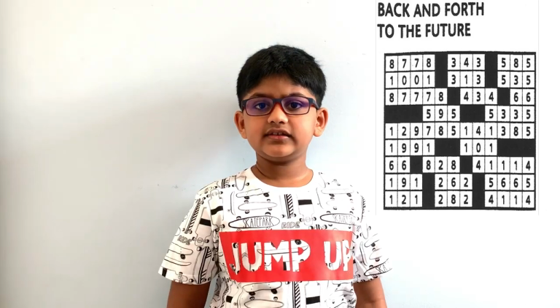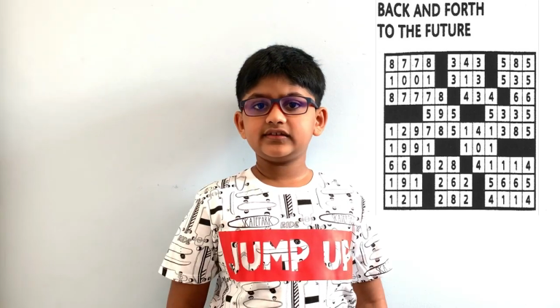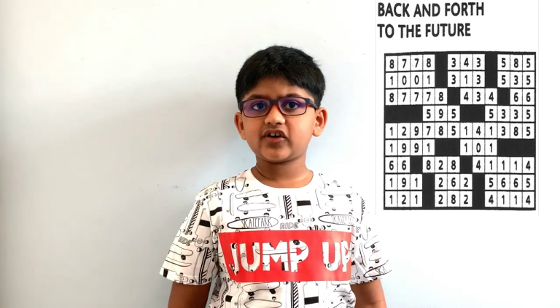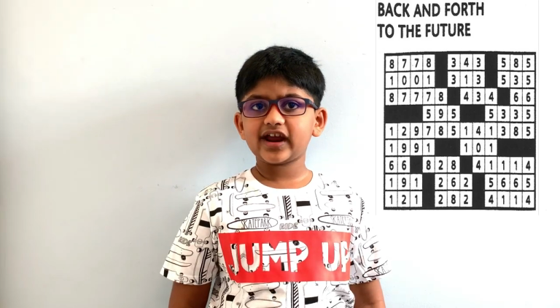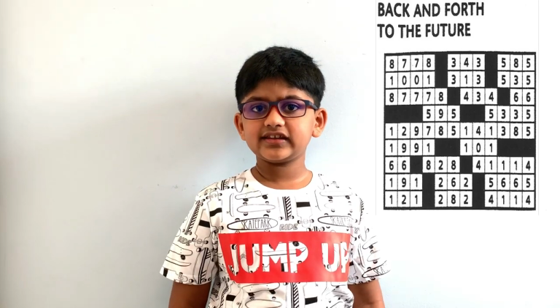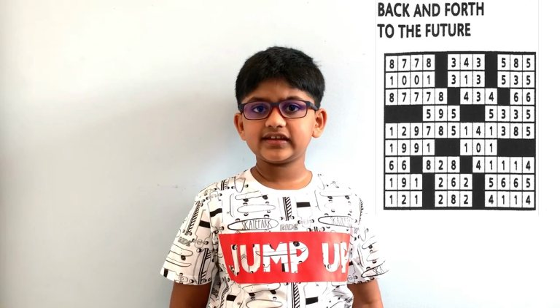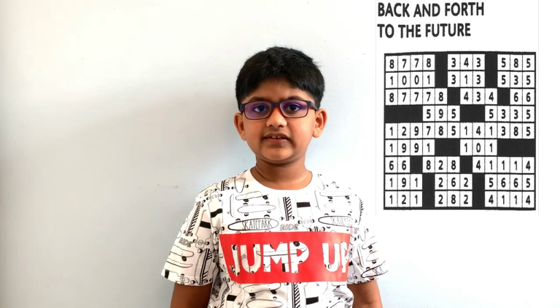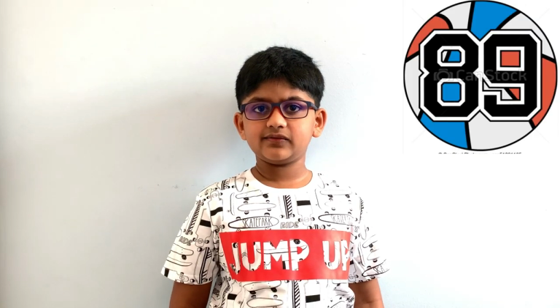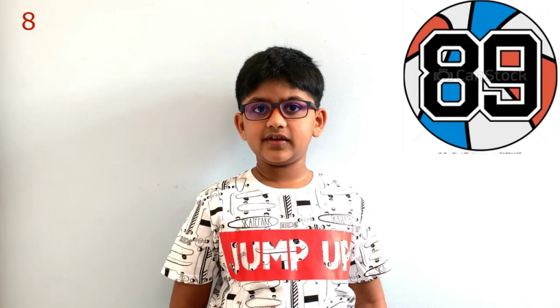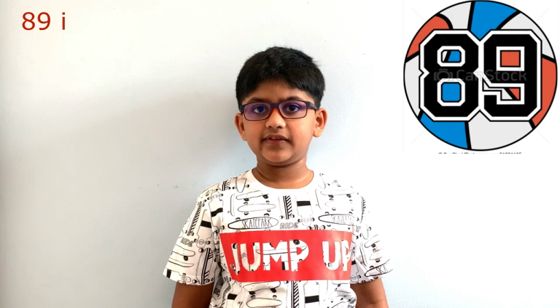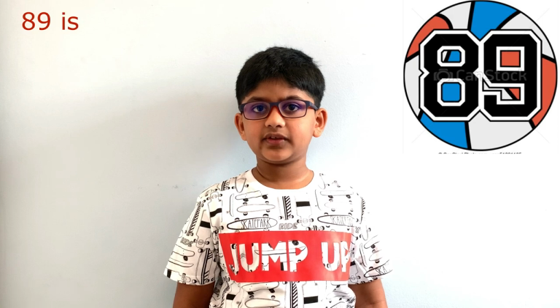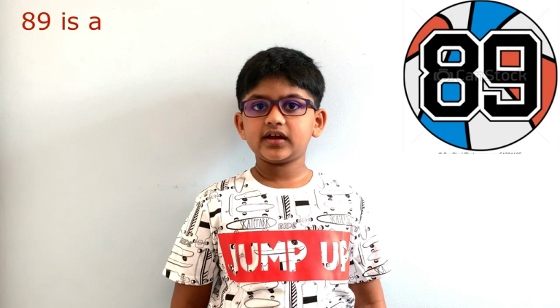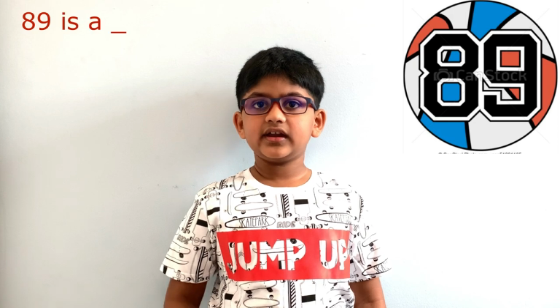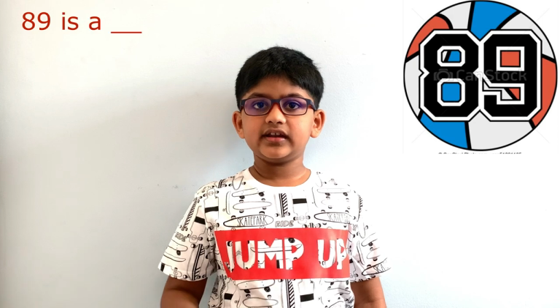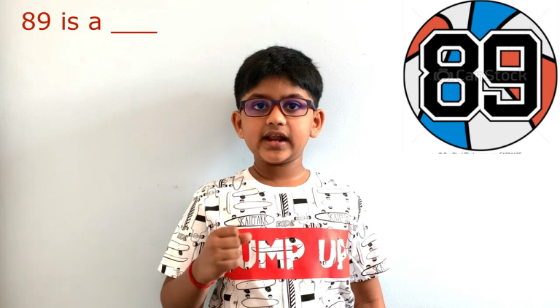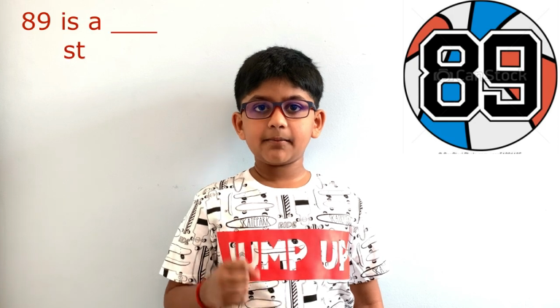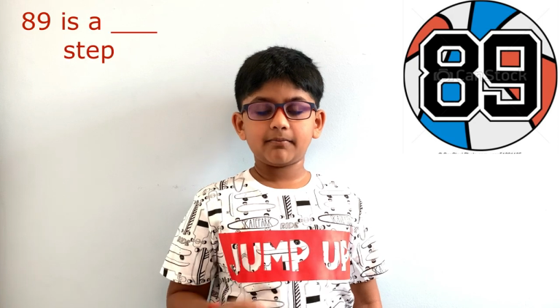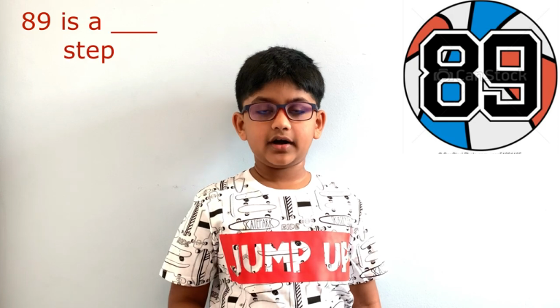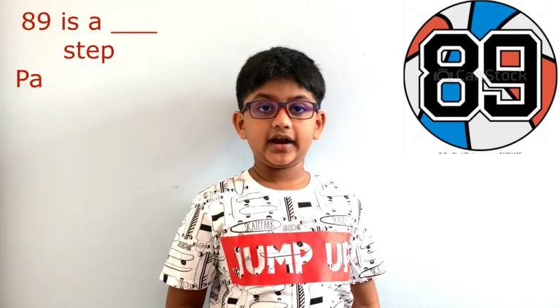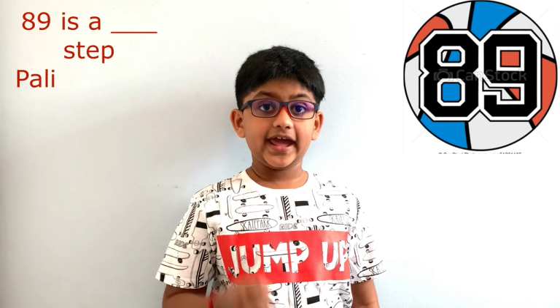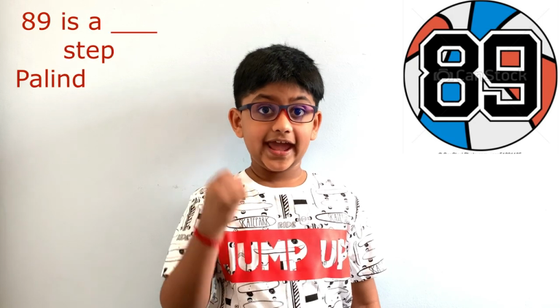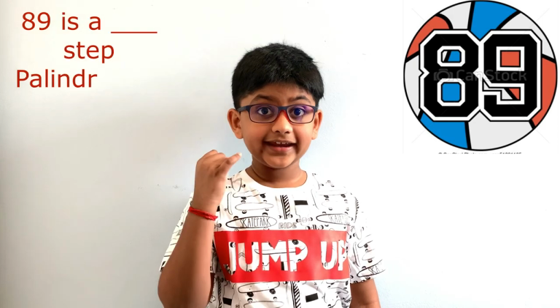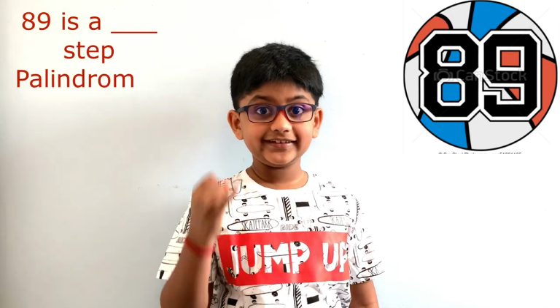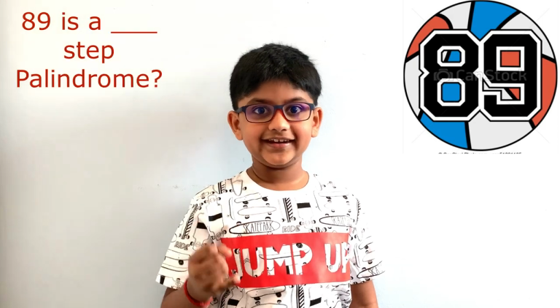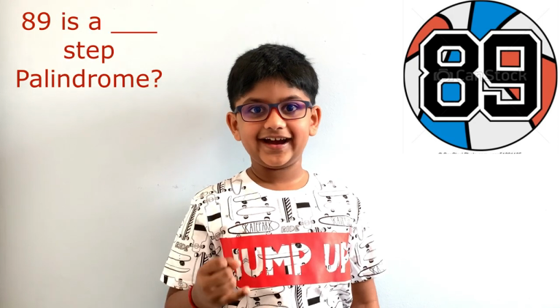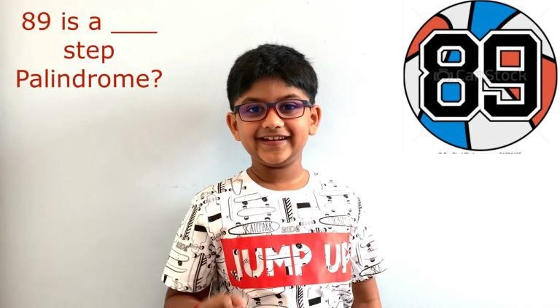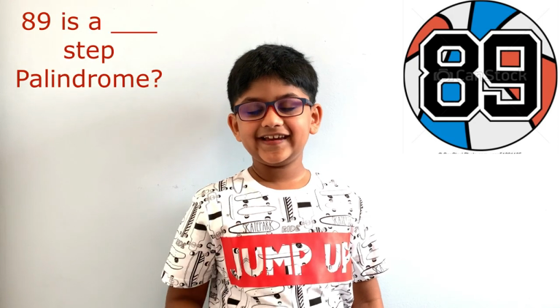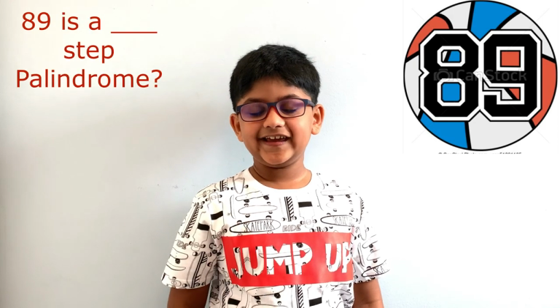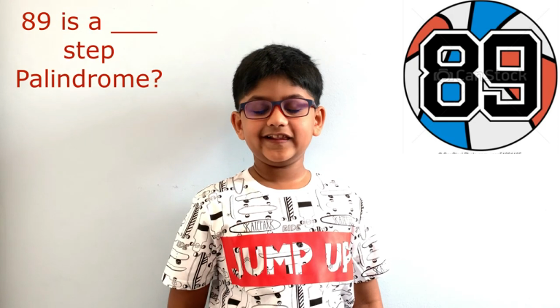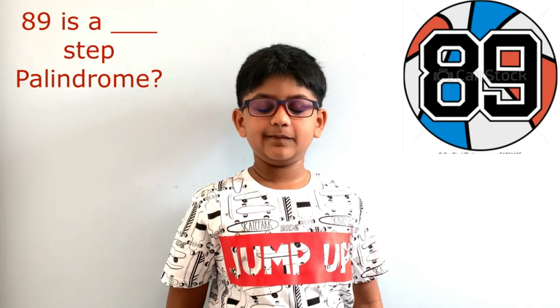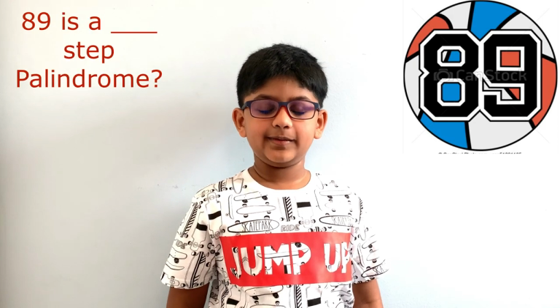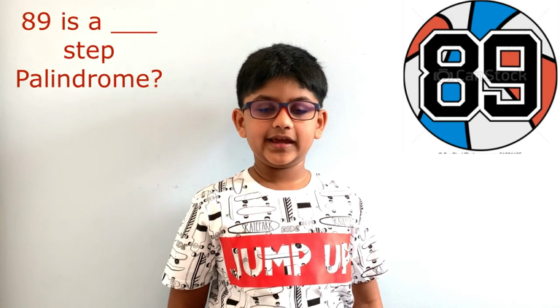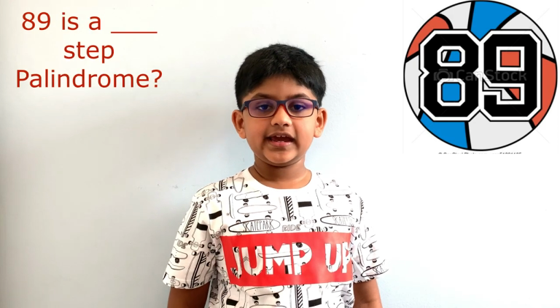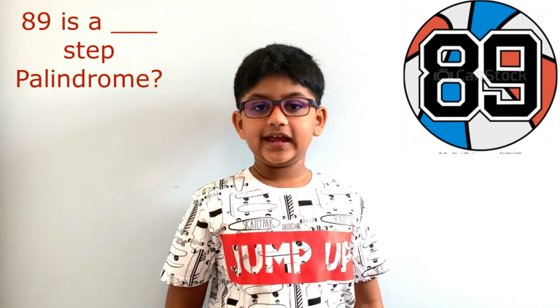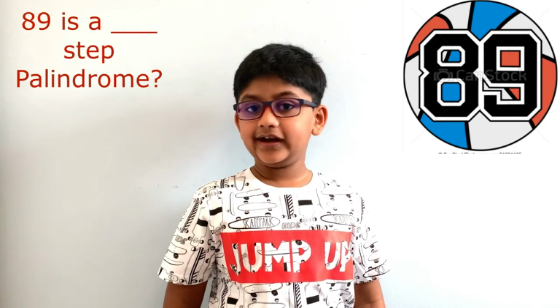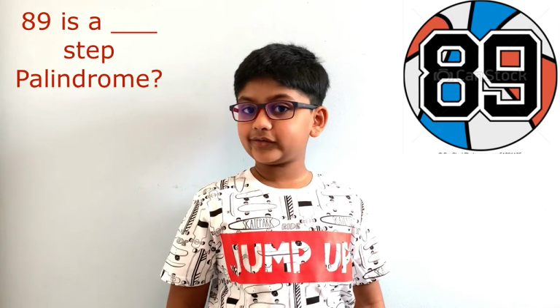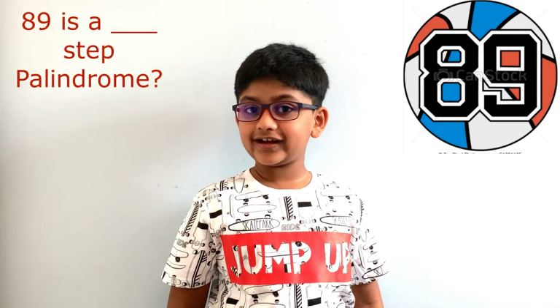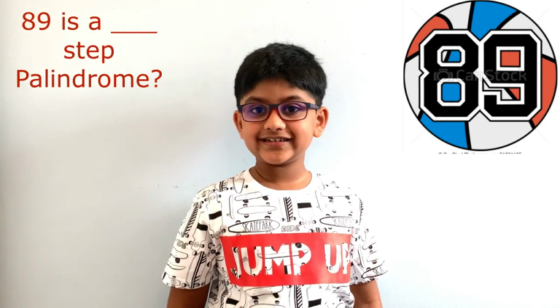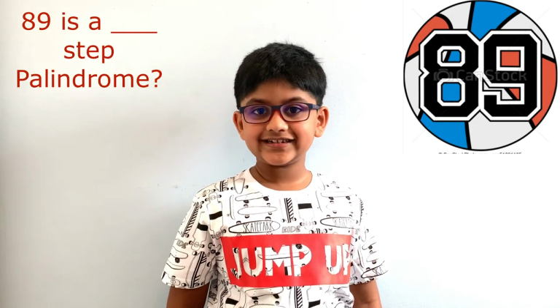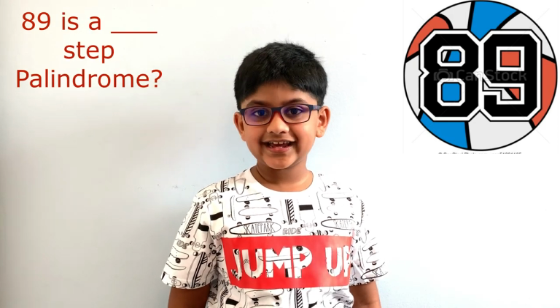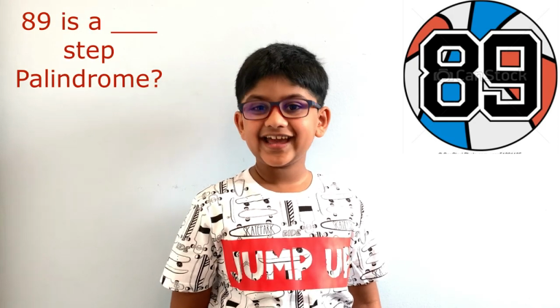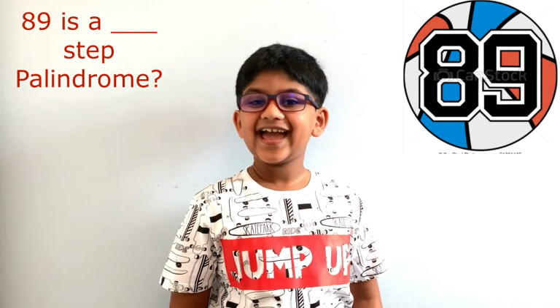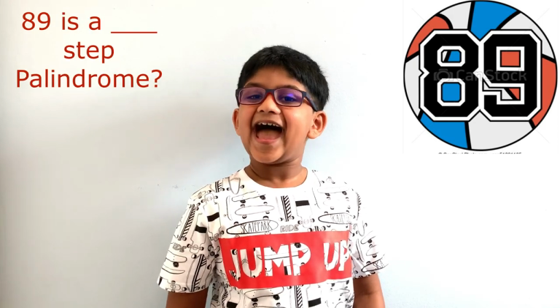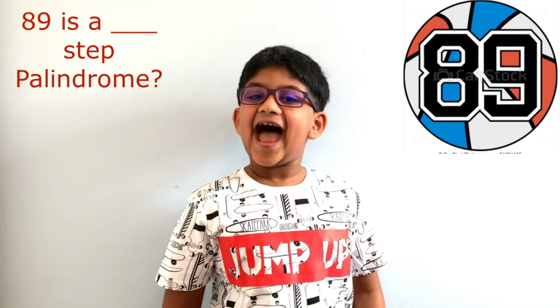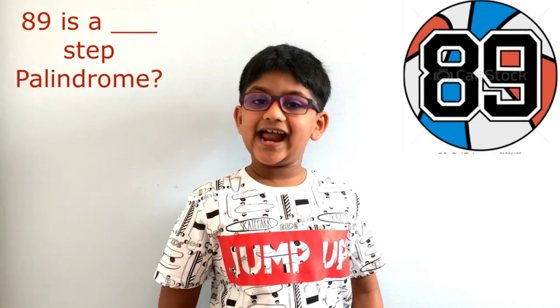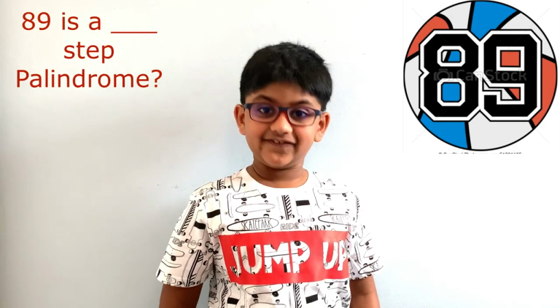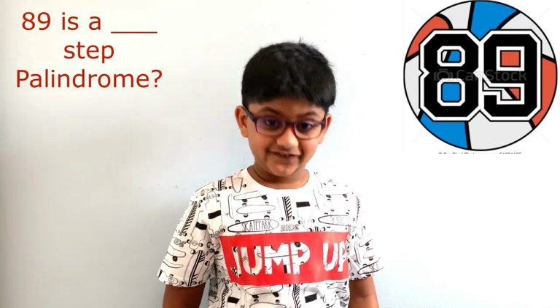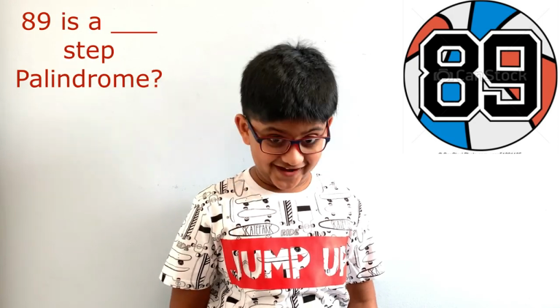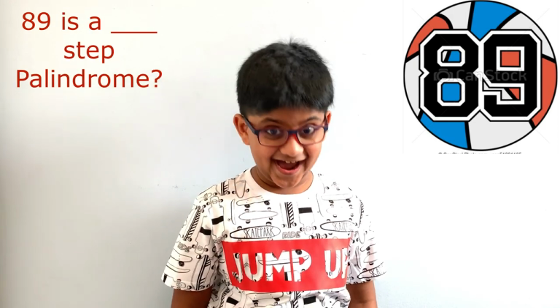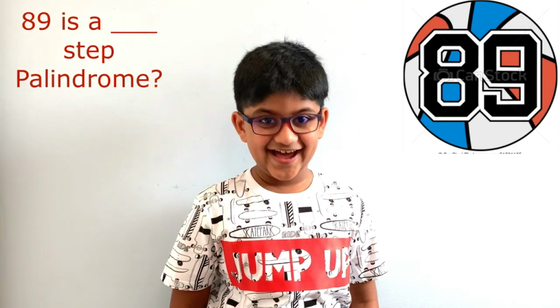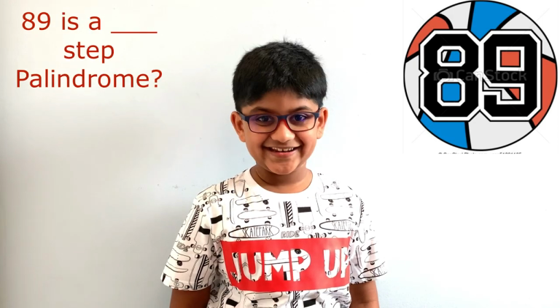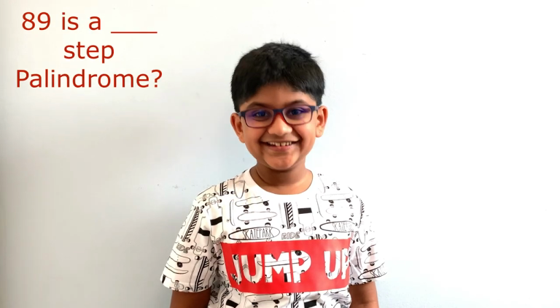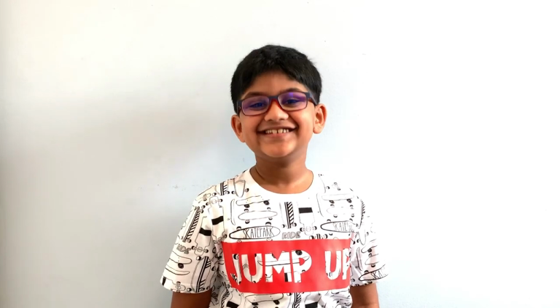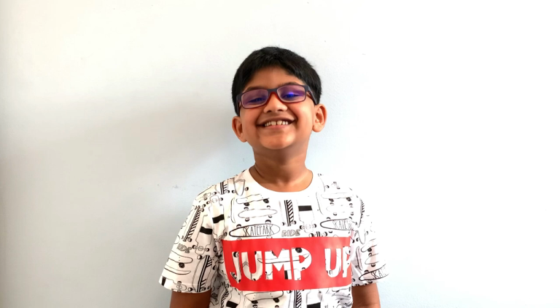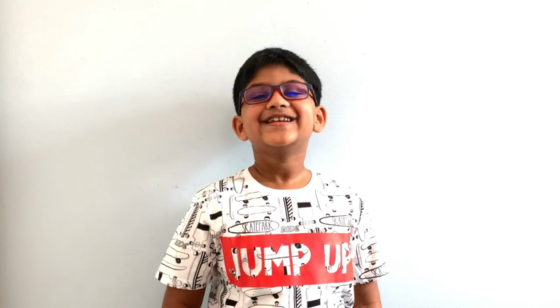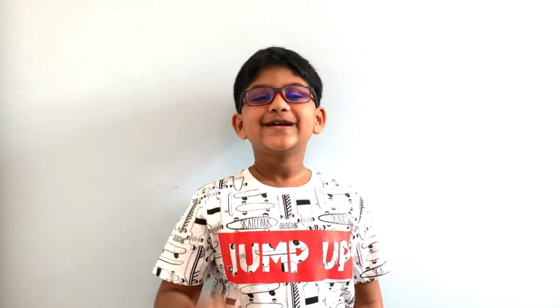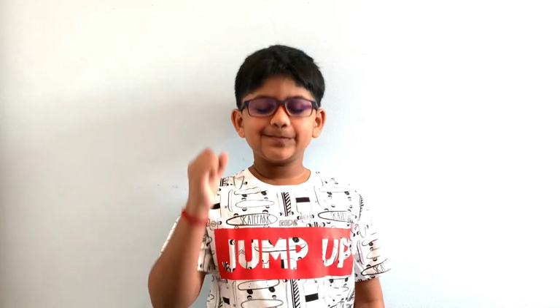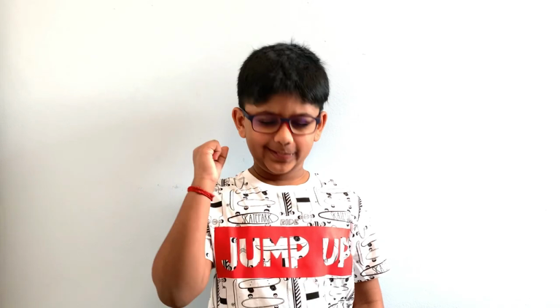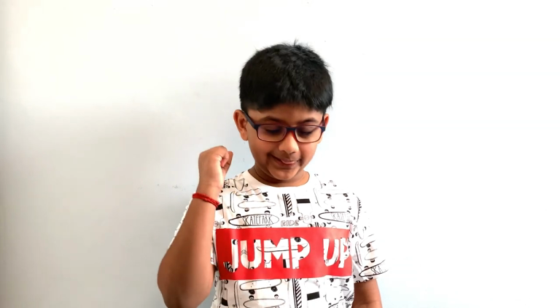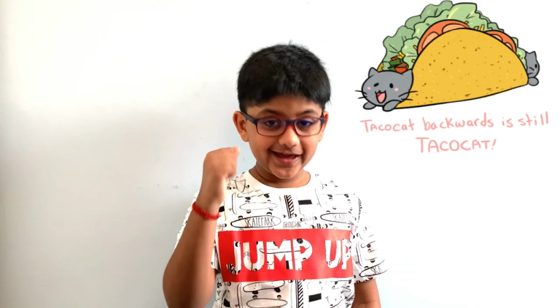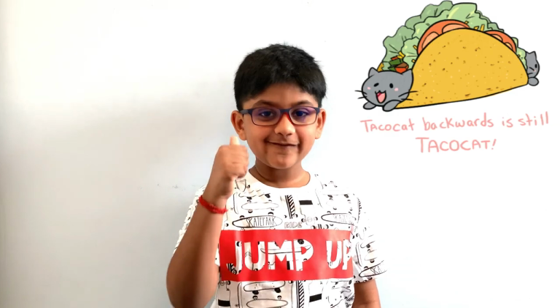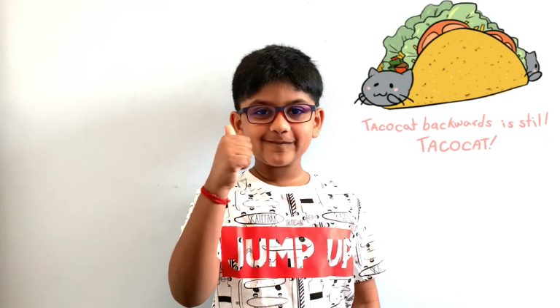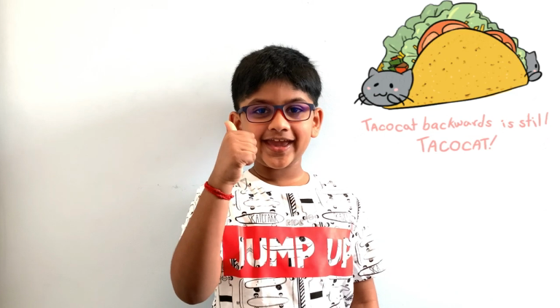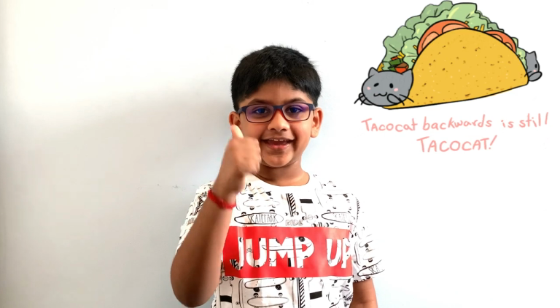Try this with number 89. It will be interesting and fun. Believe me!